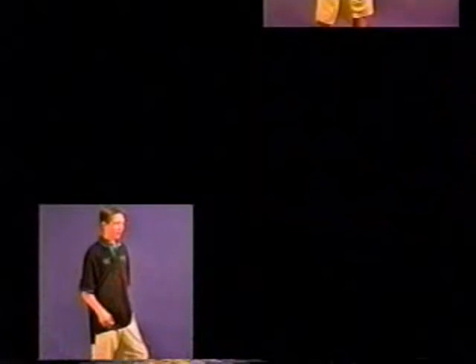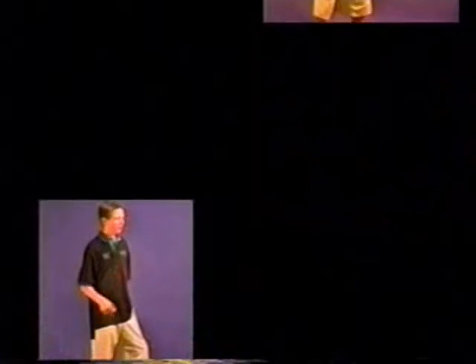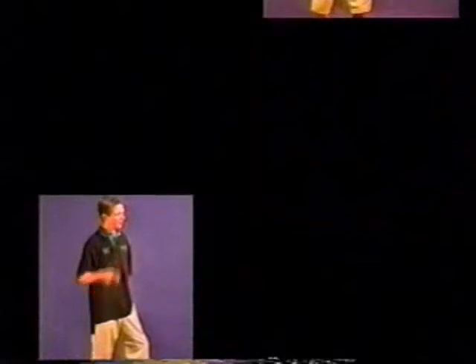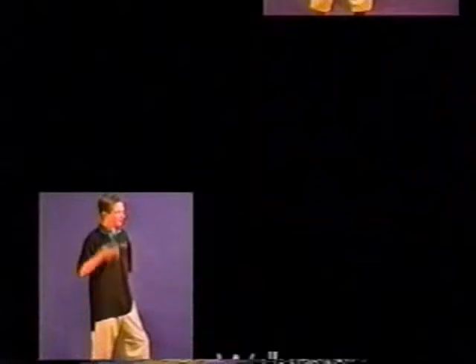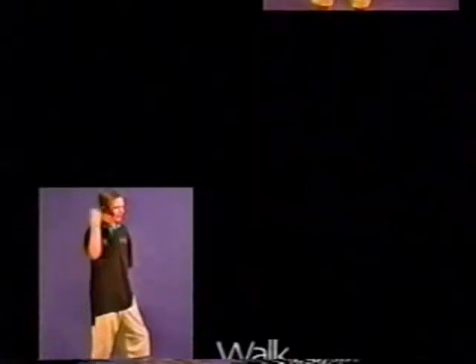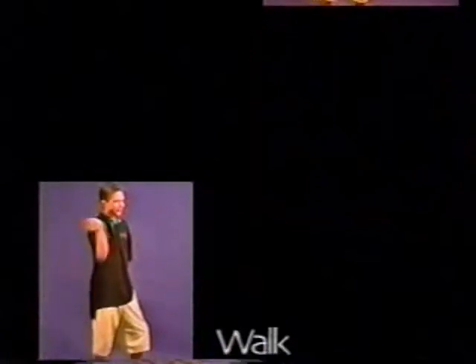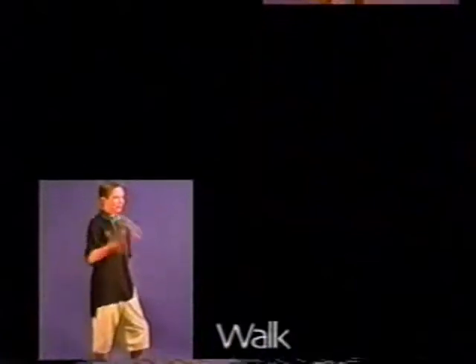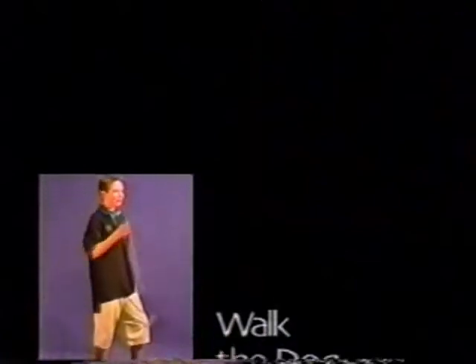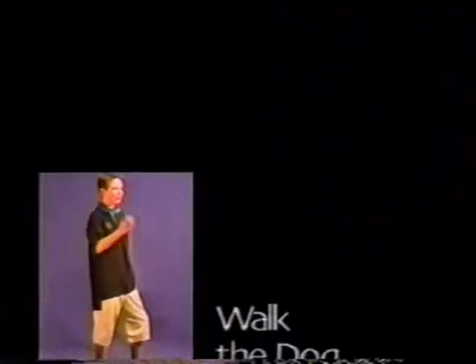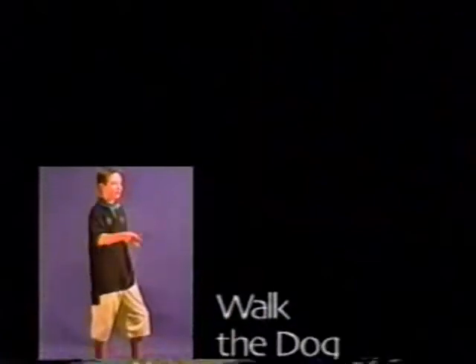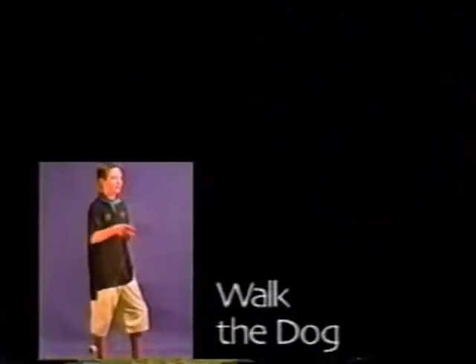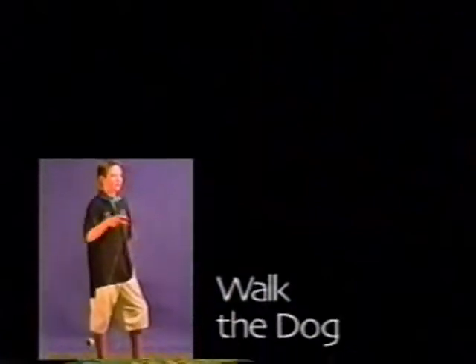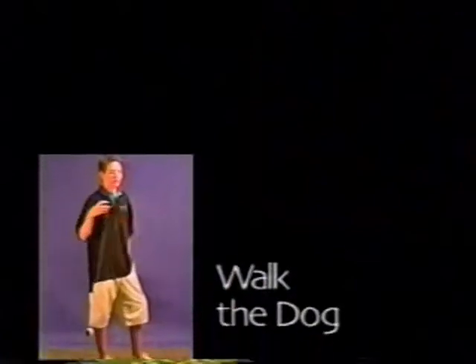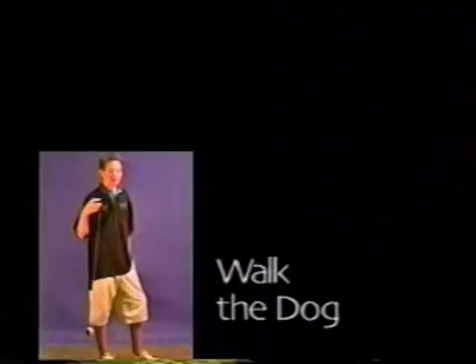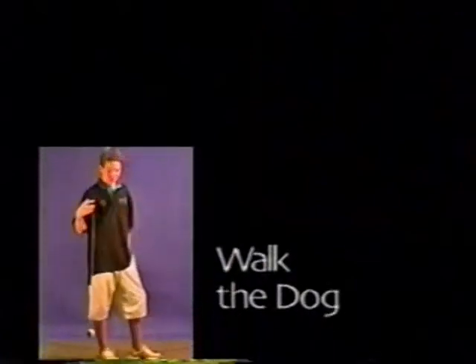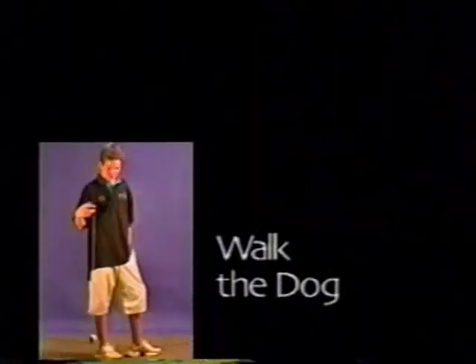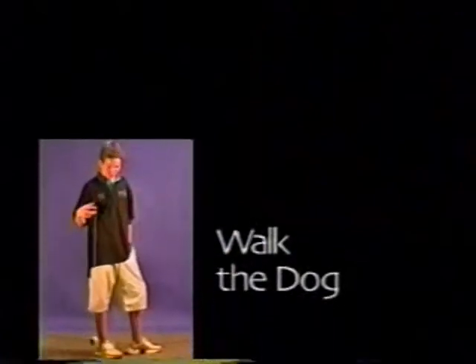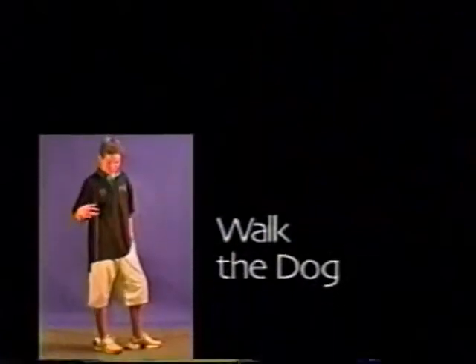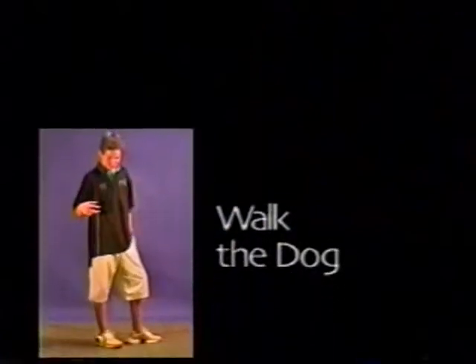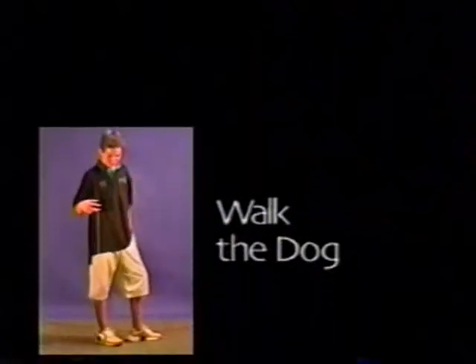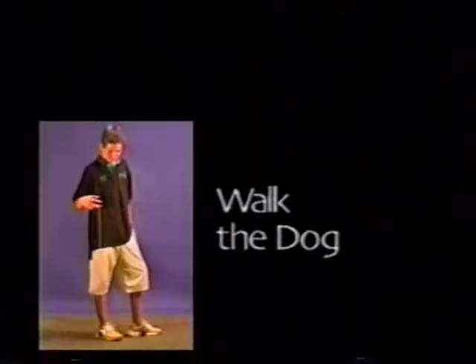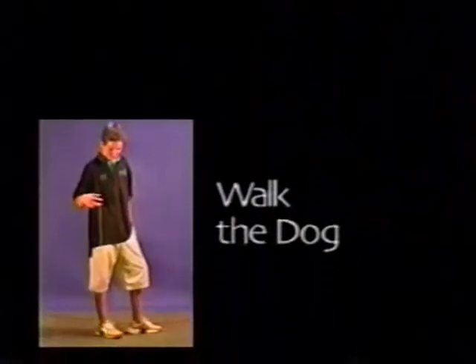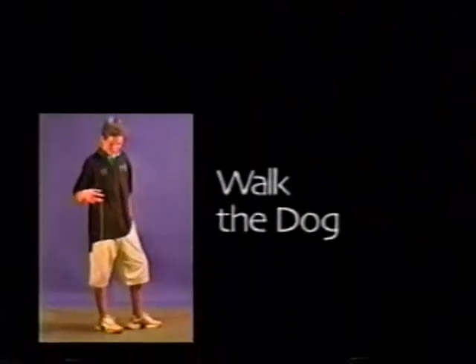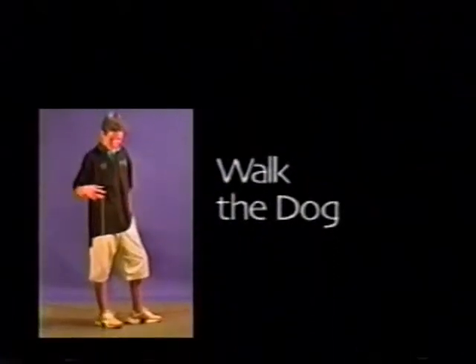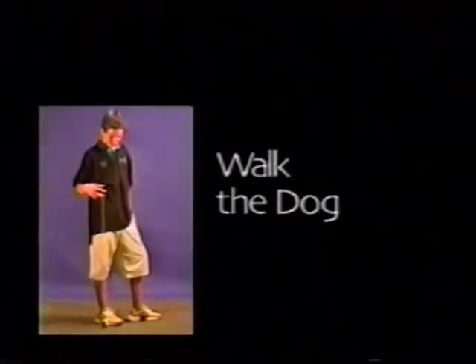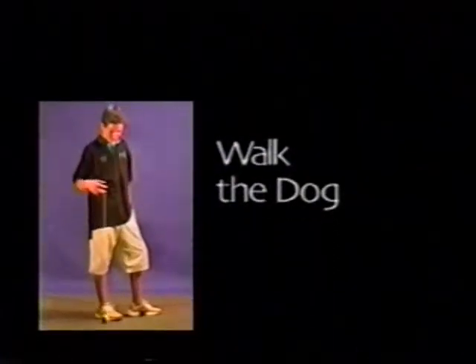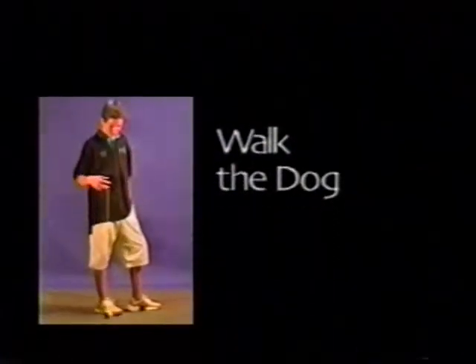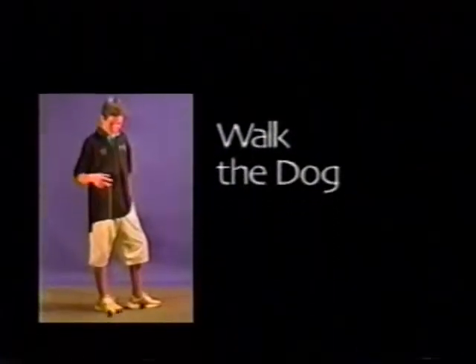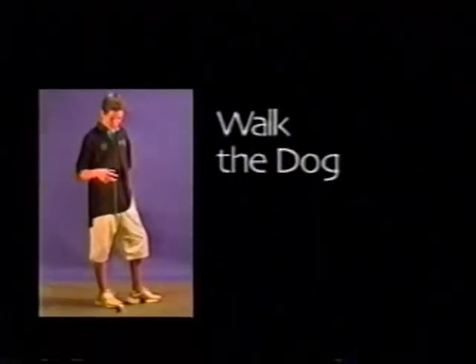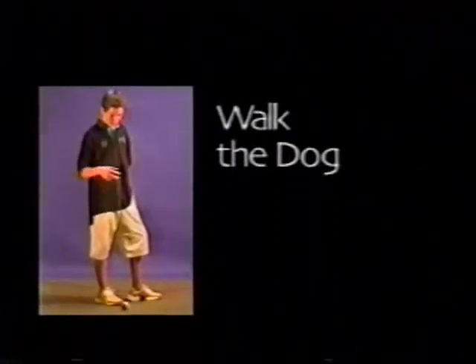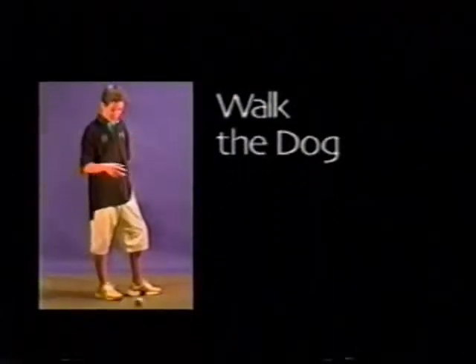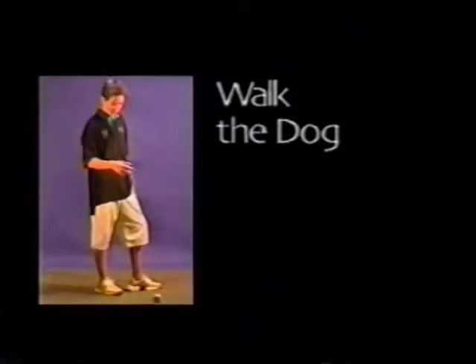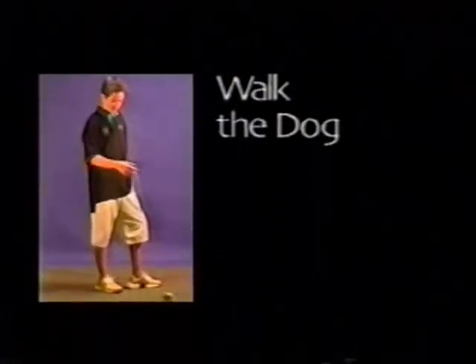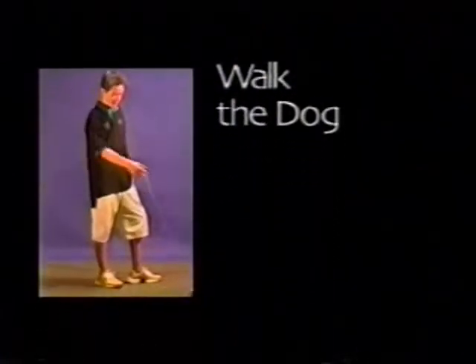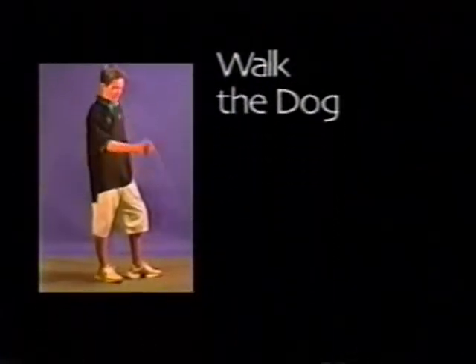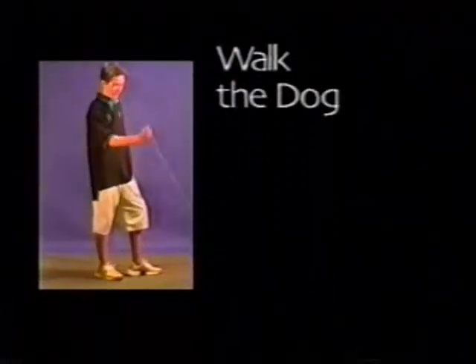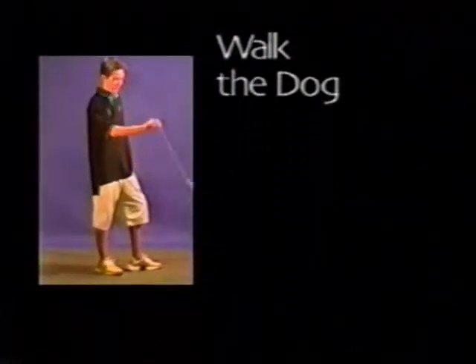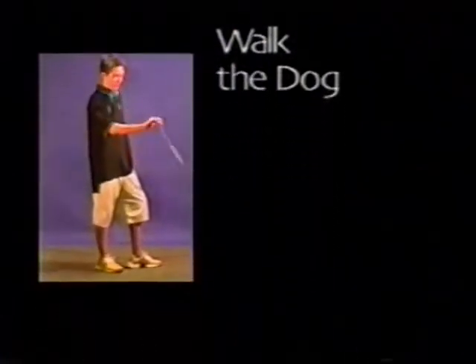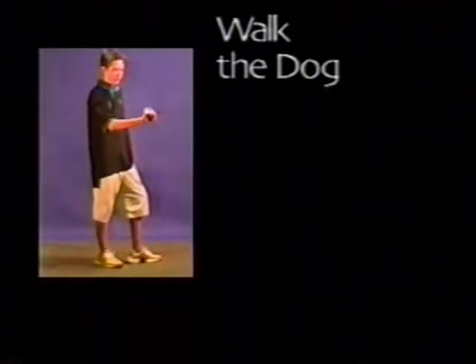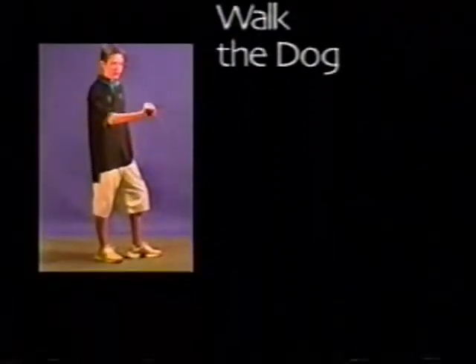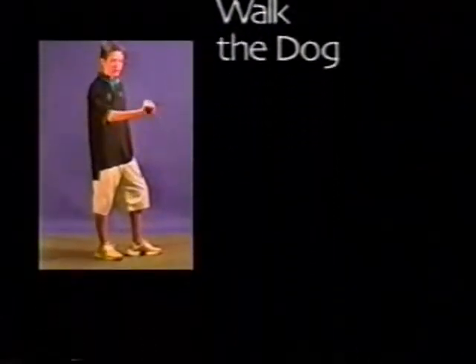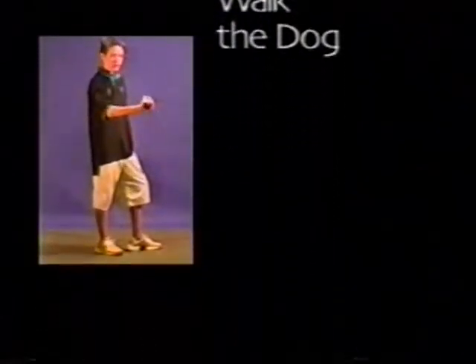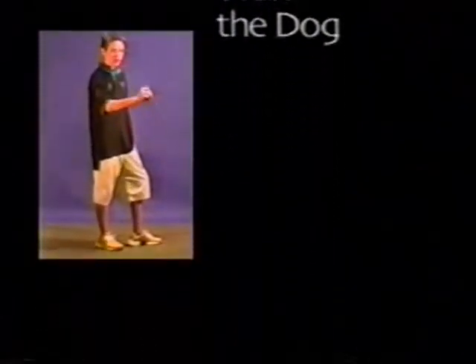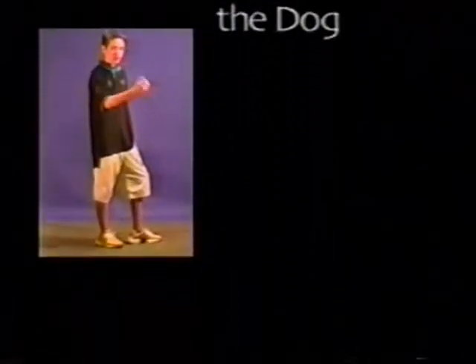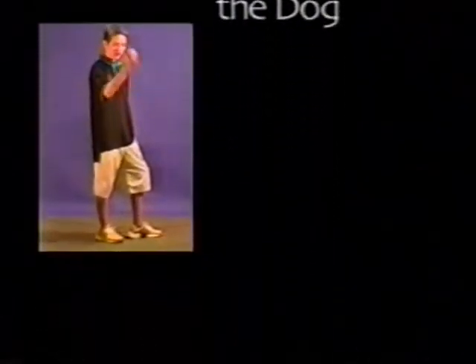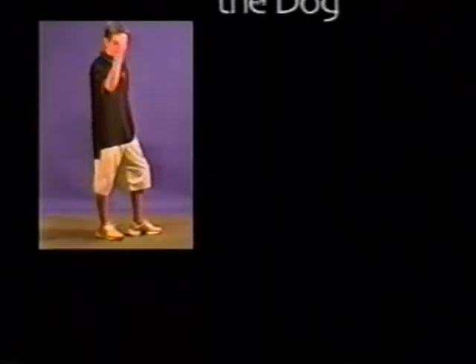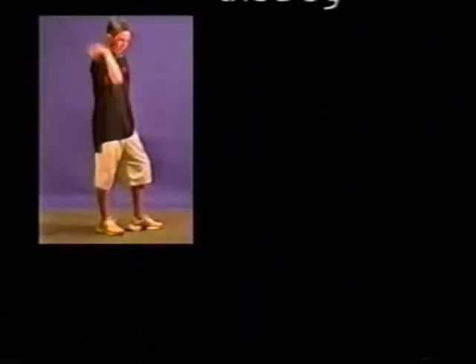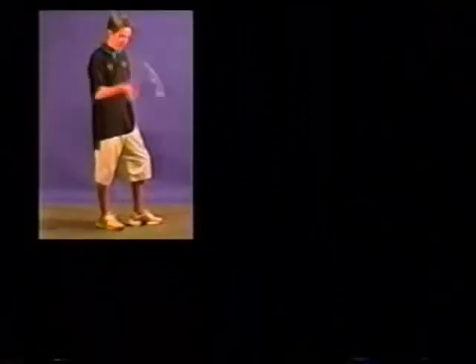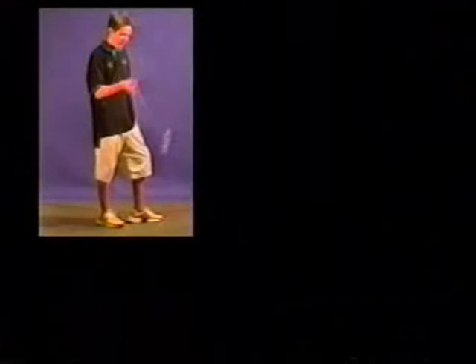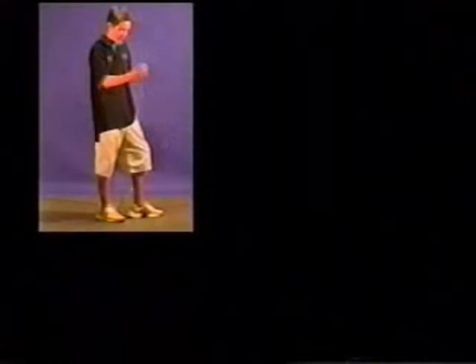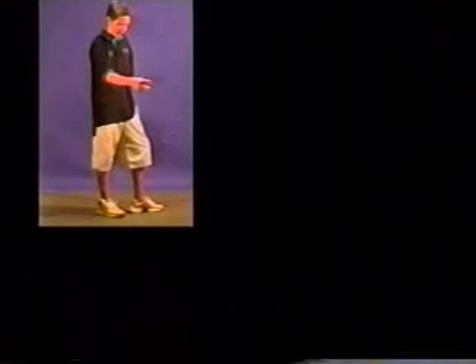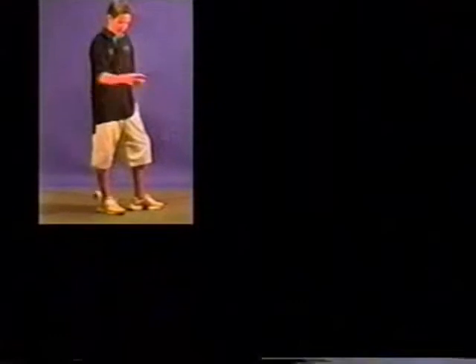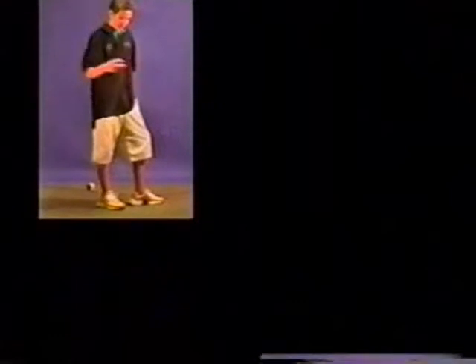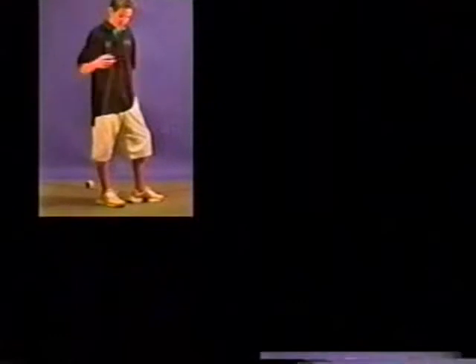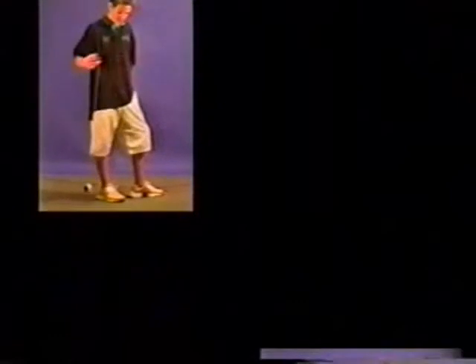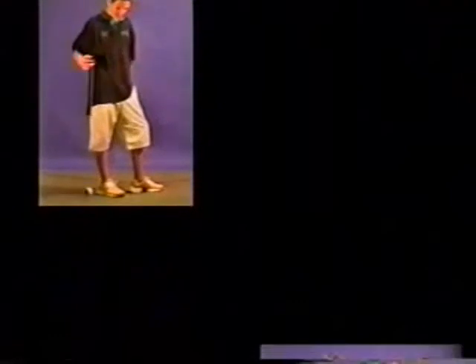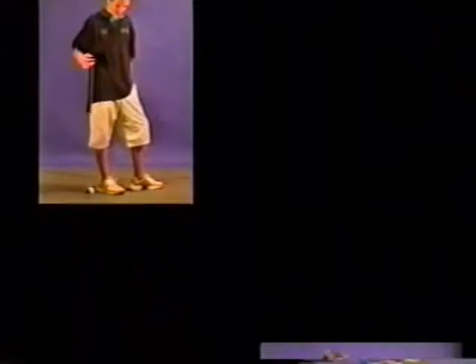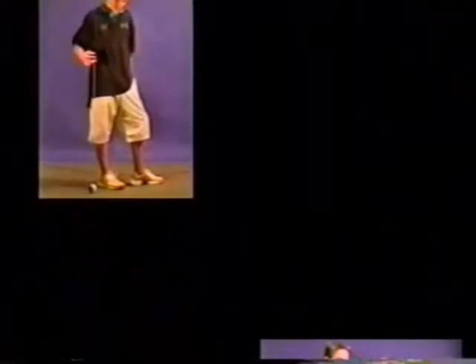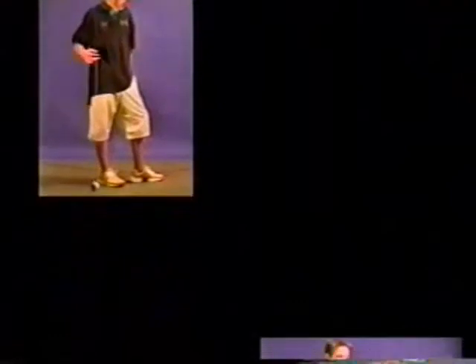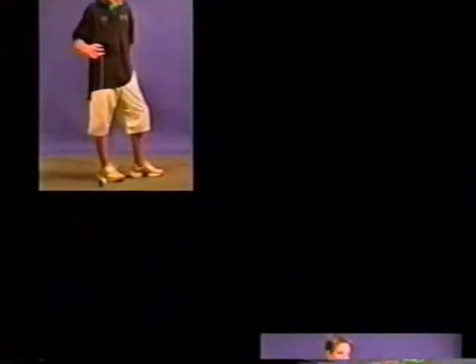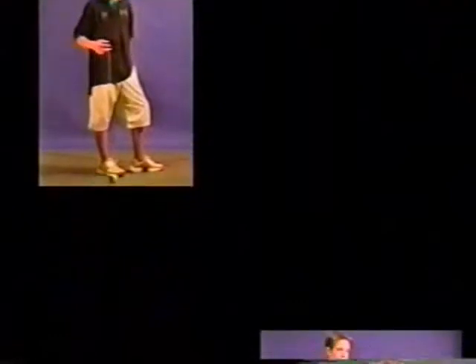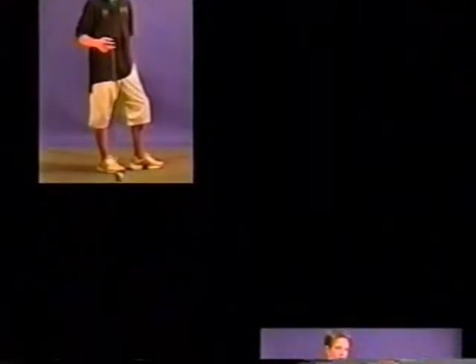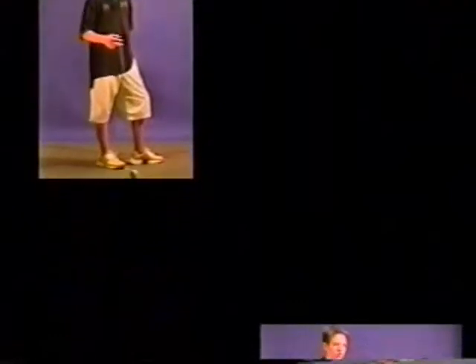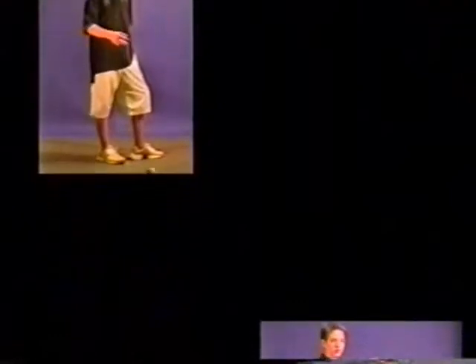To do a walk the dog, throw a sleeper, rock it forward gently, and let it touch the ground spinning. Pull it back up to your hand.